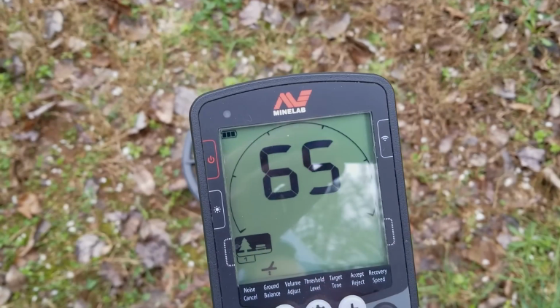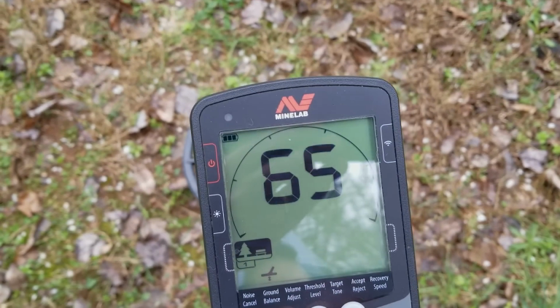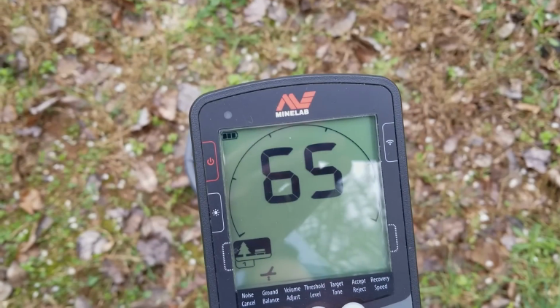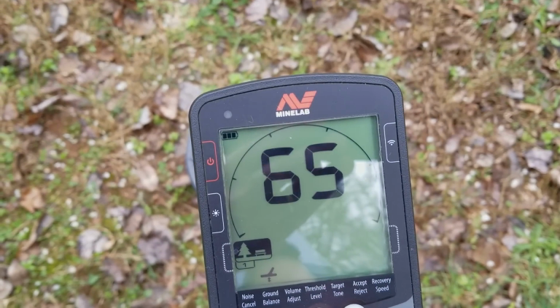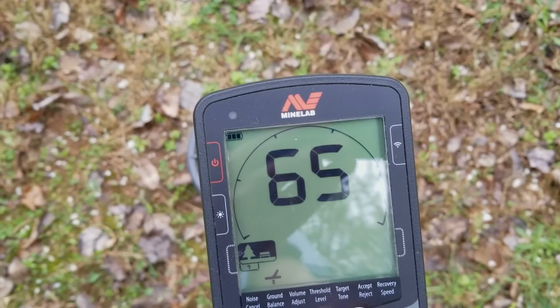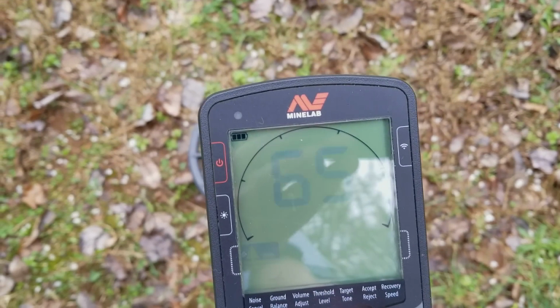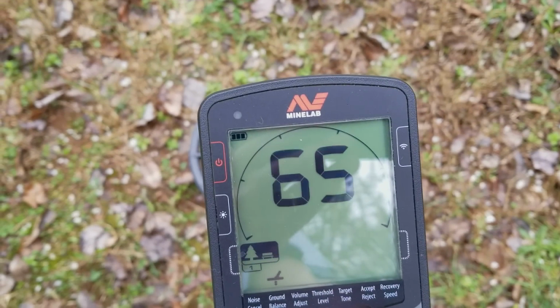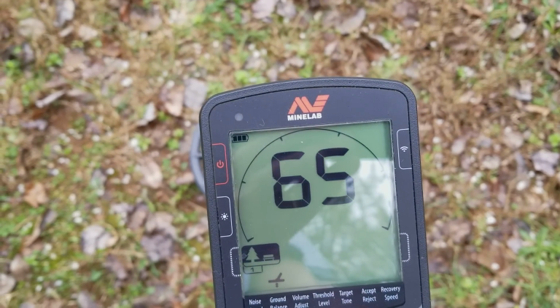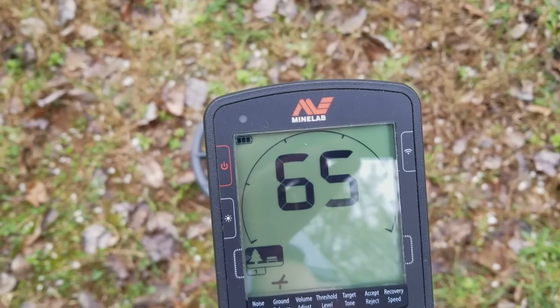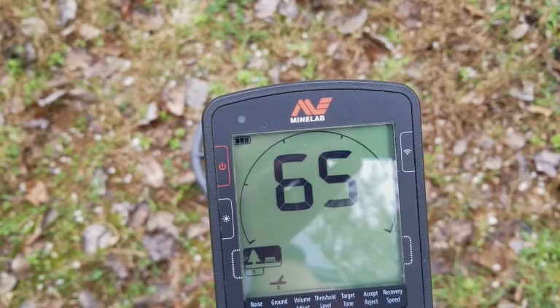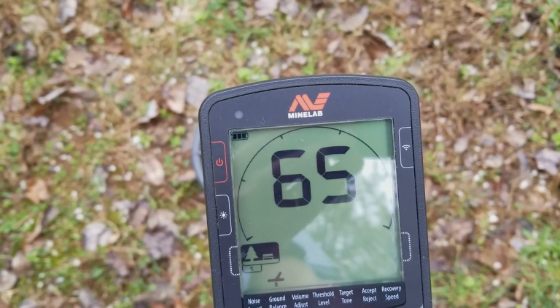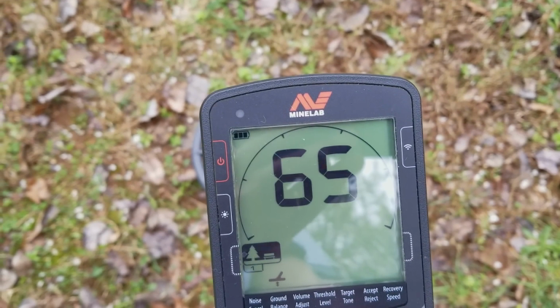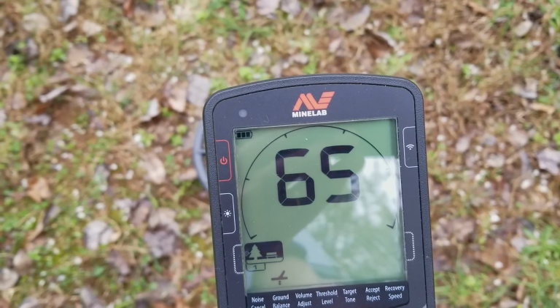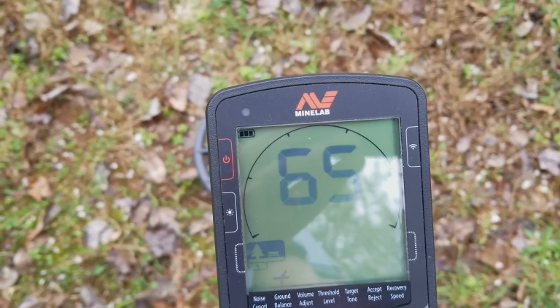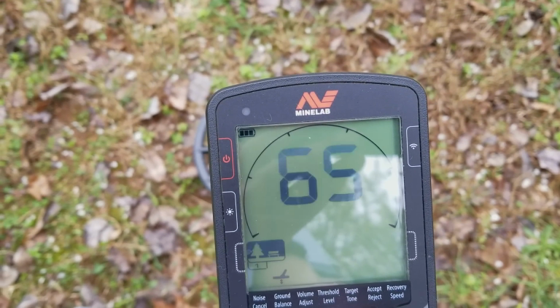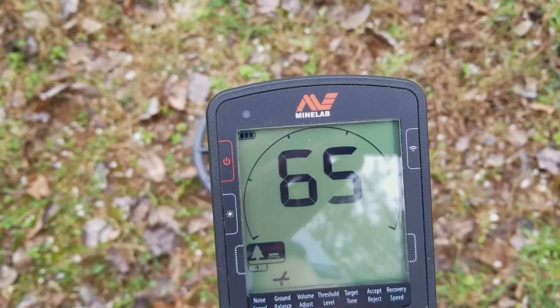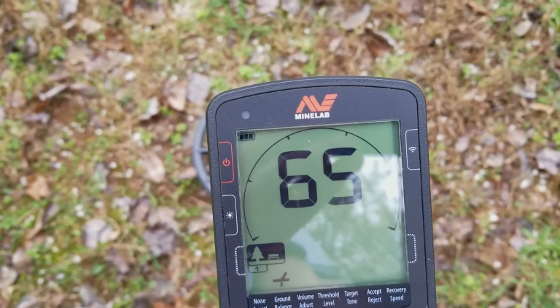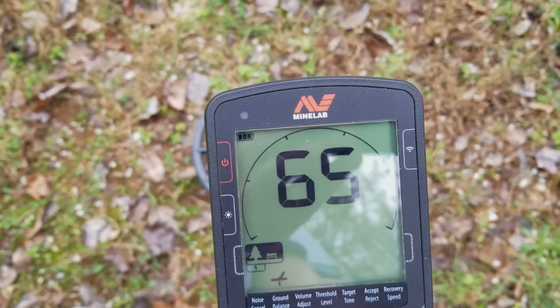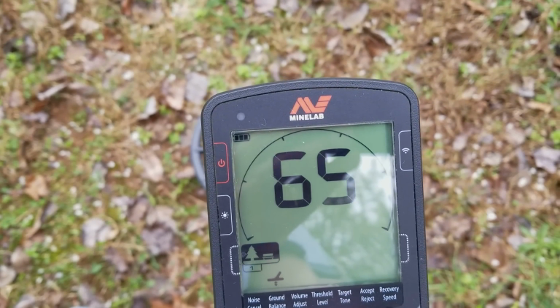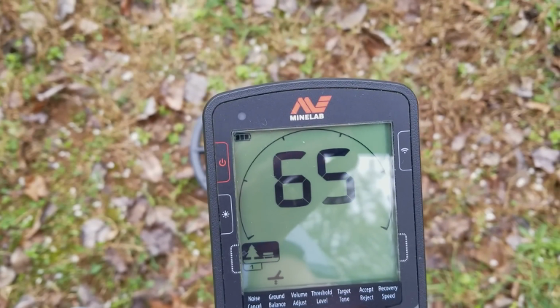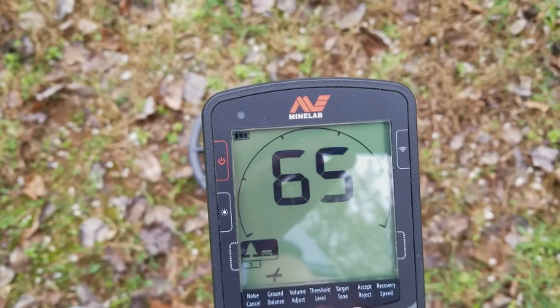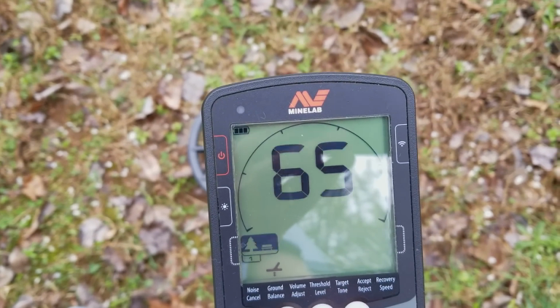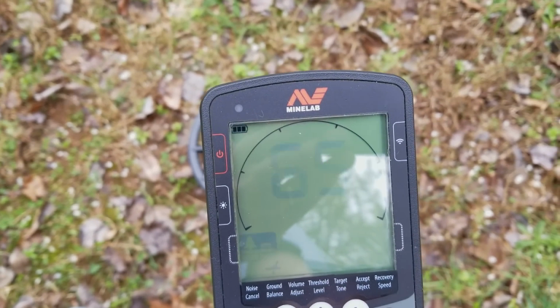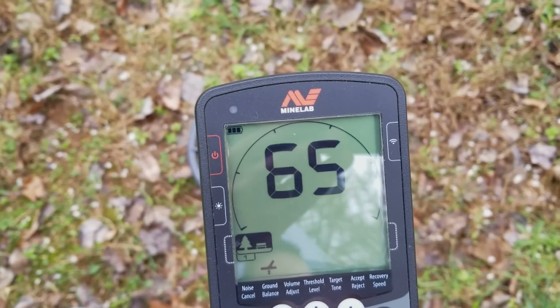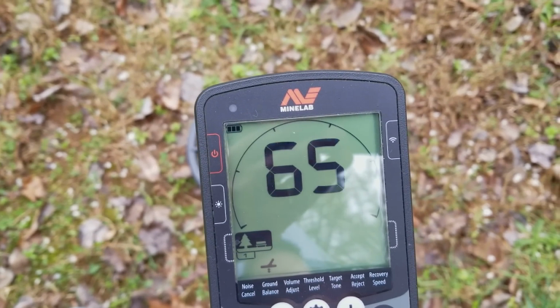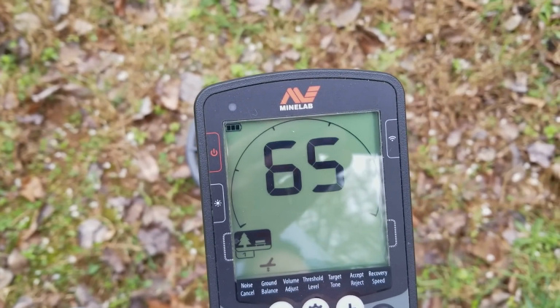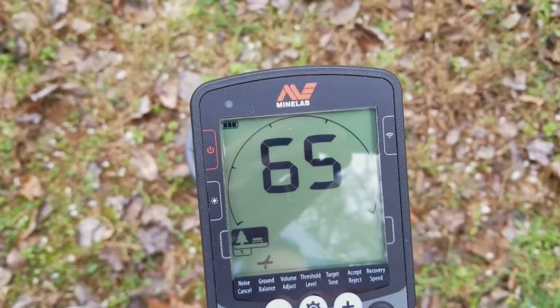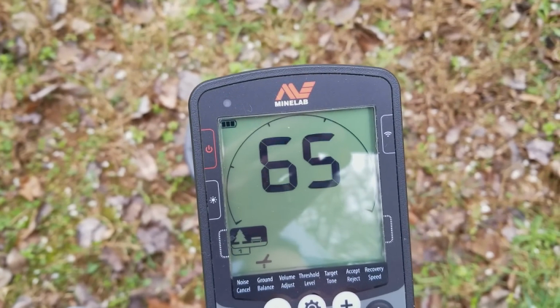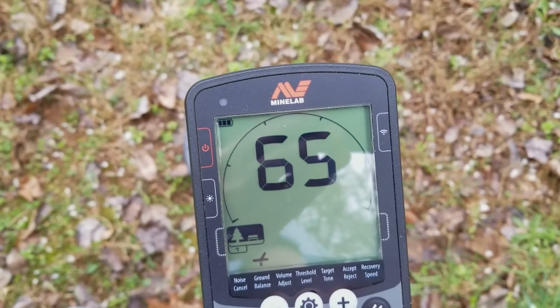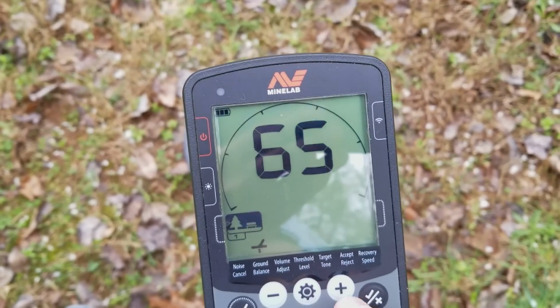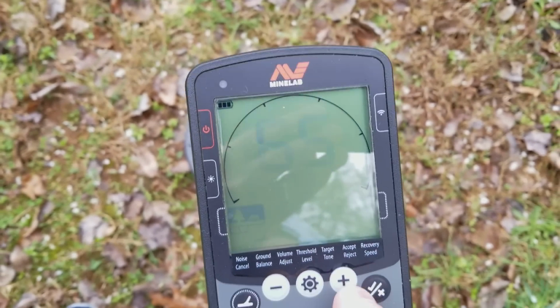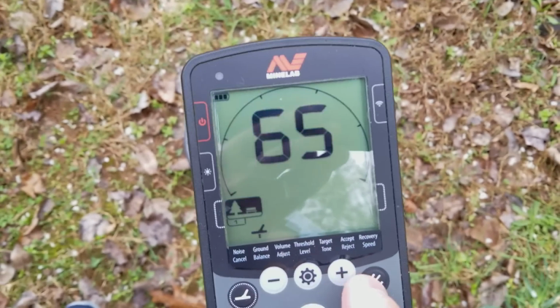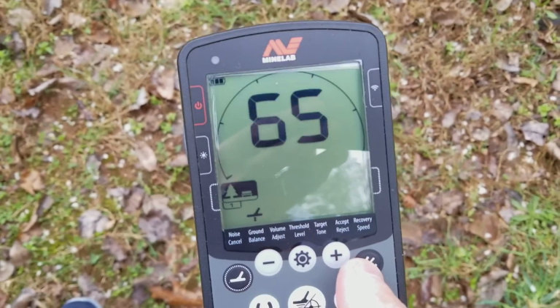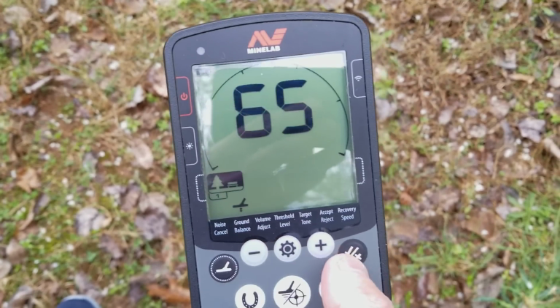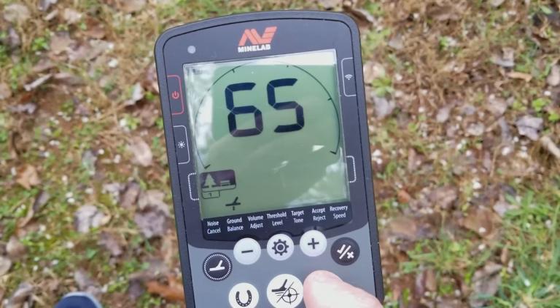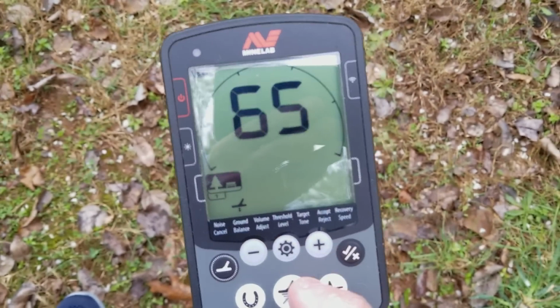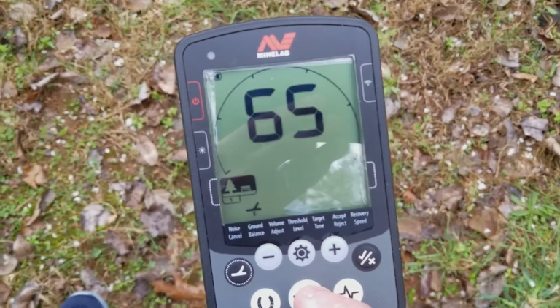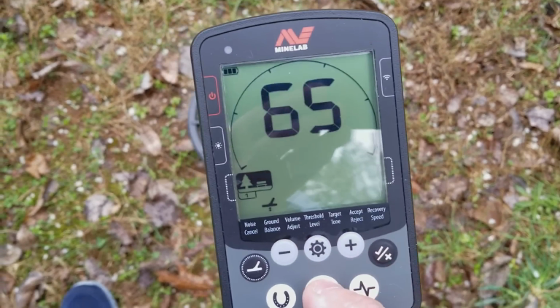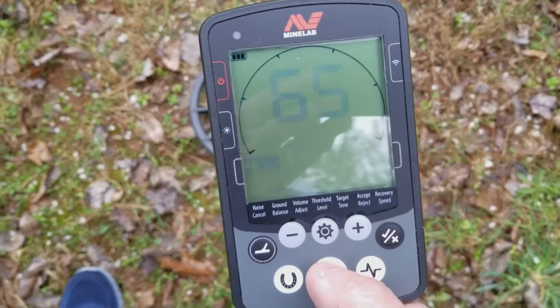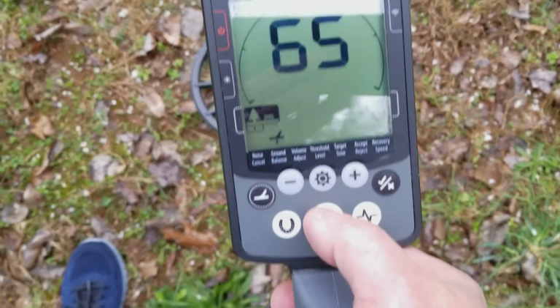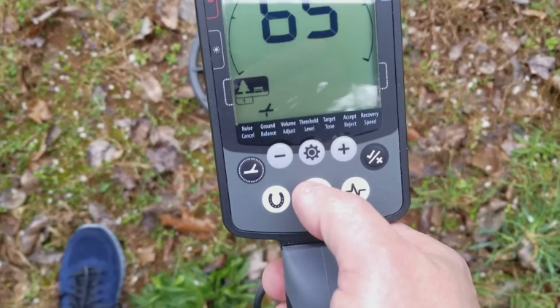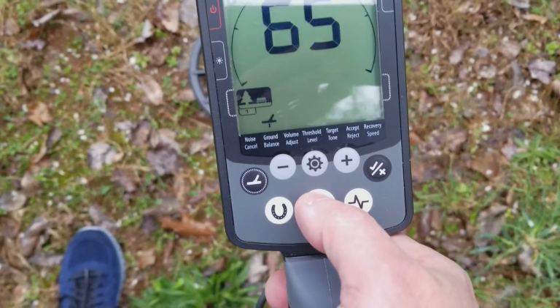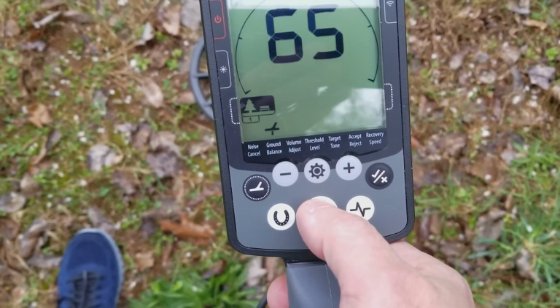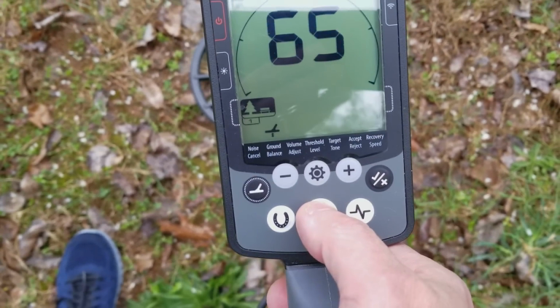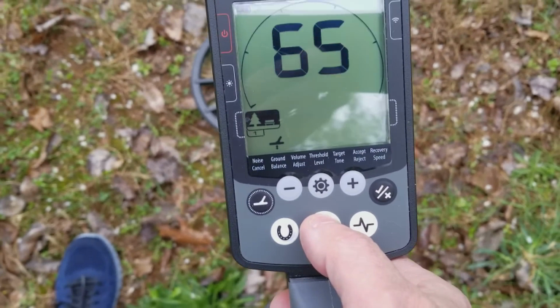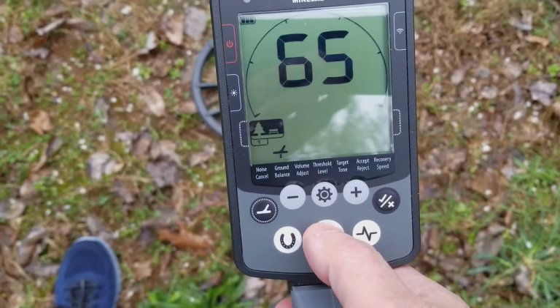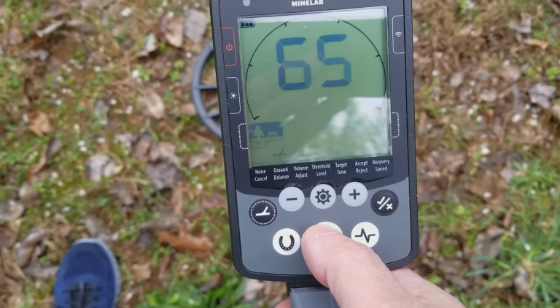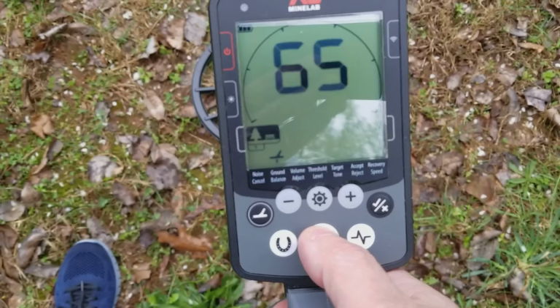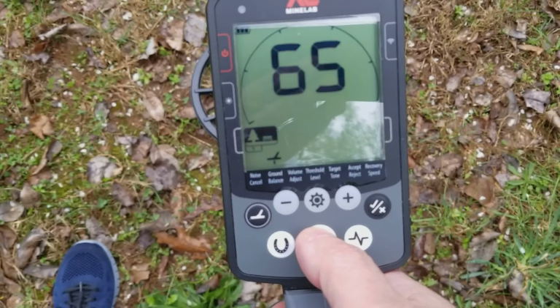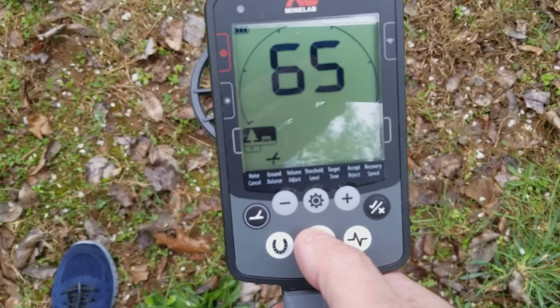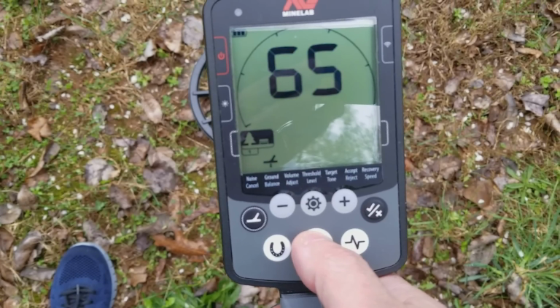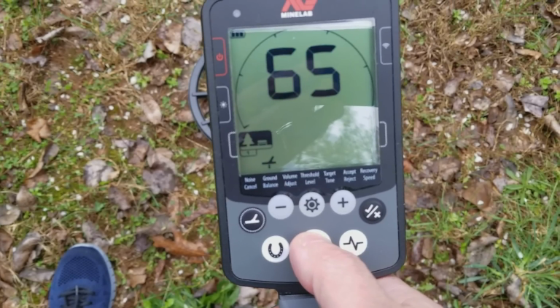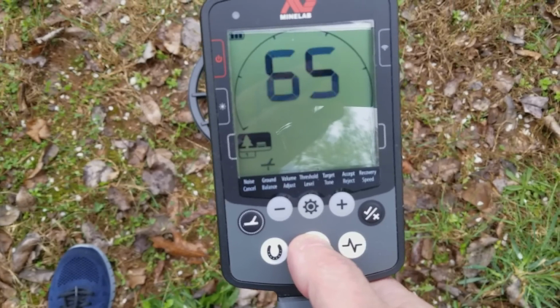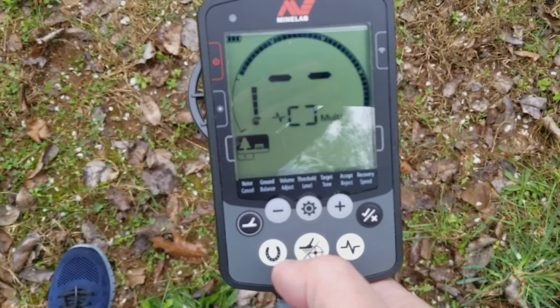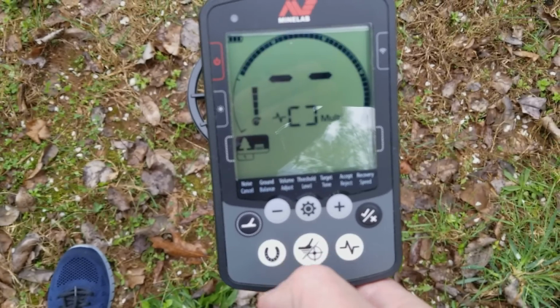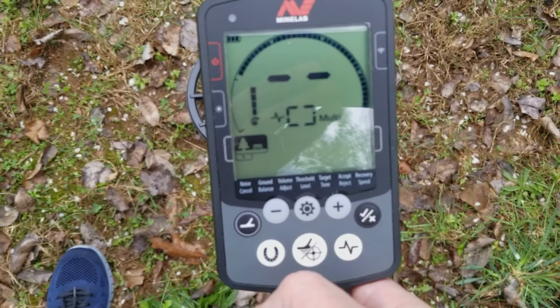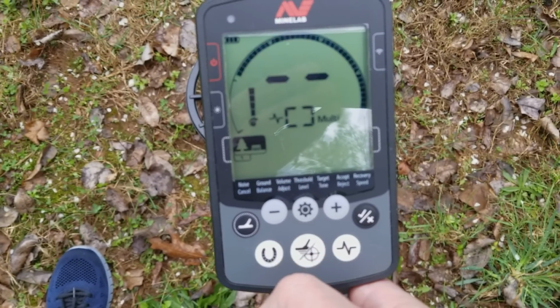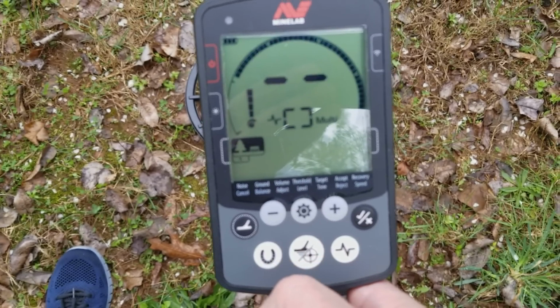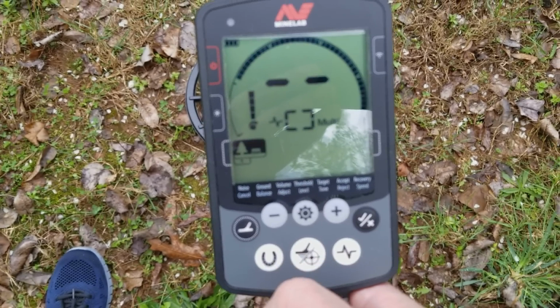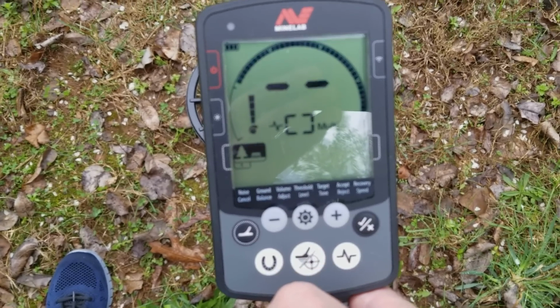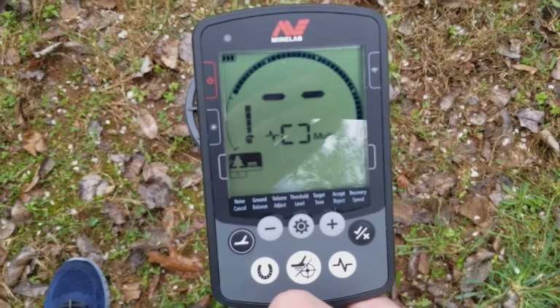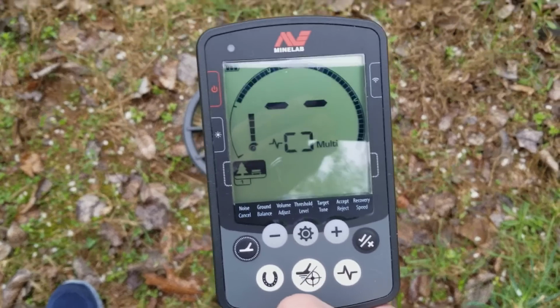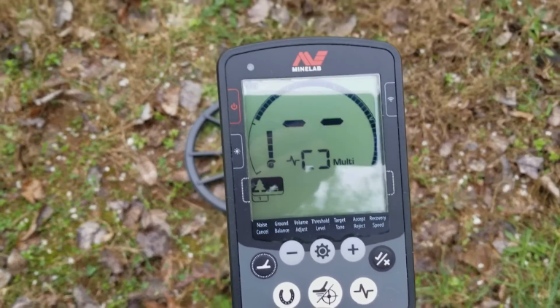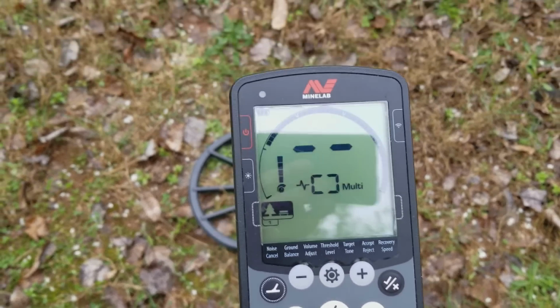So ground balance at about 65. Then I'm ready to hunt — and it's ground balanced.